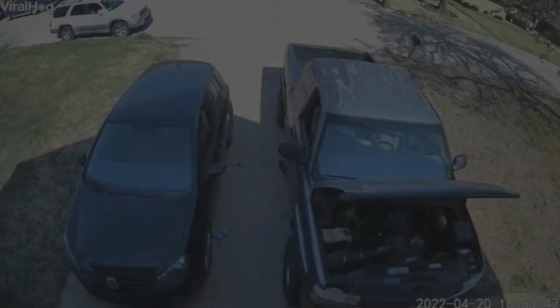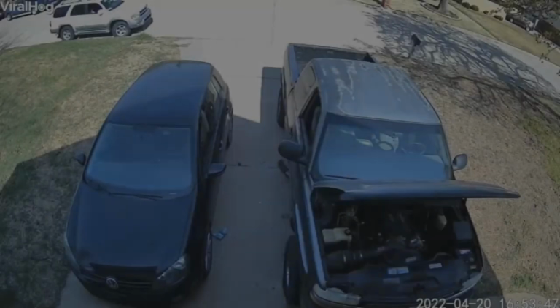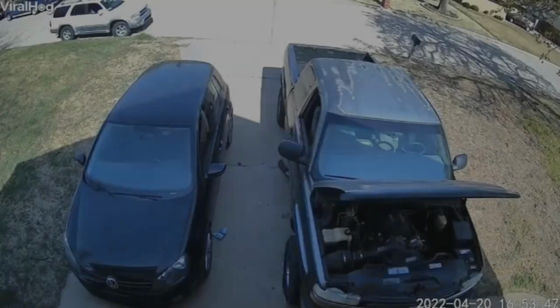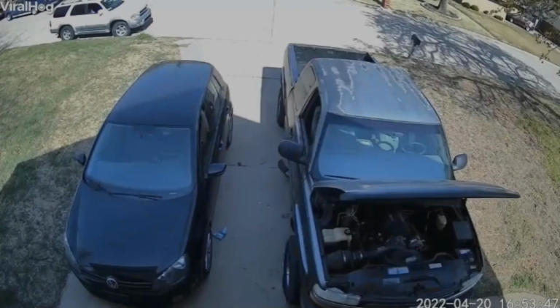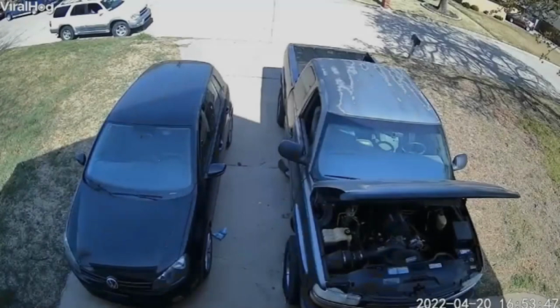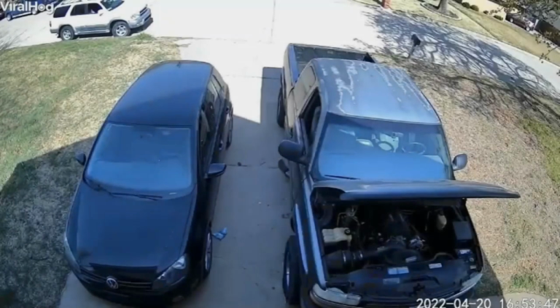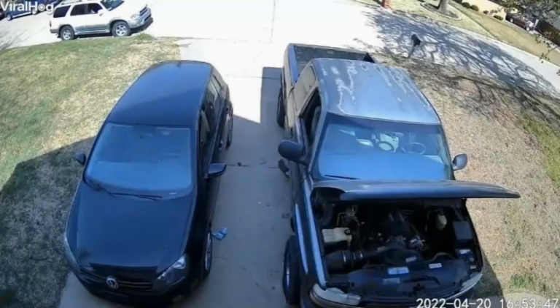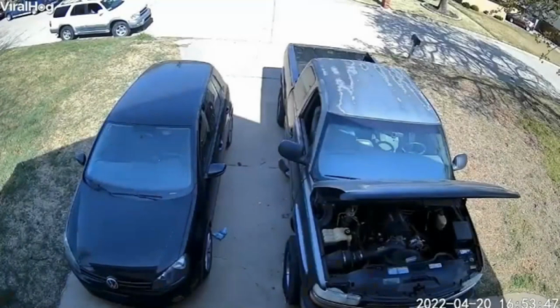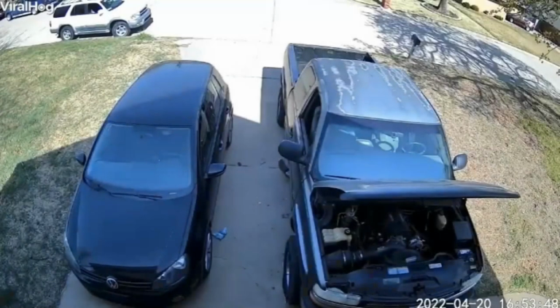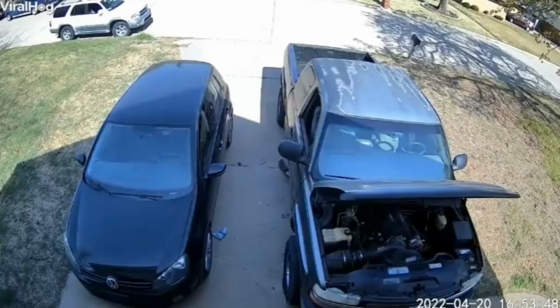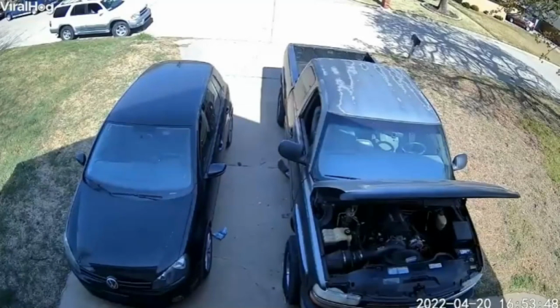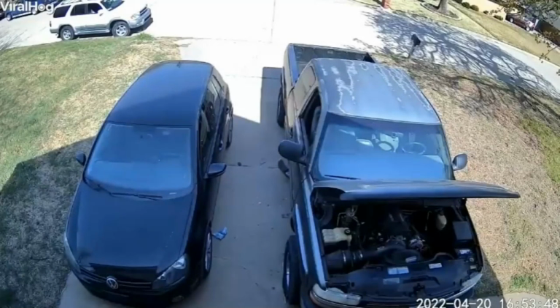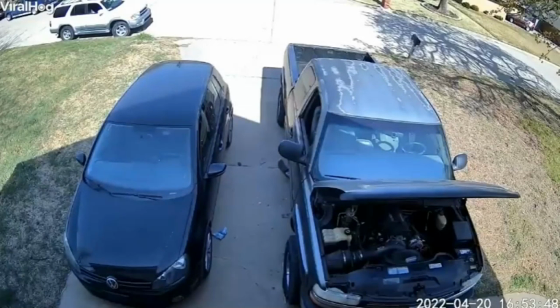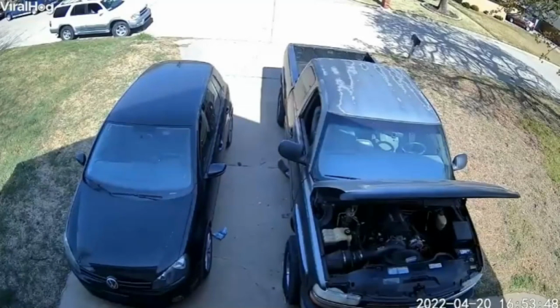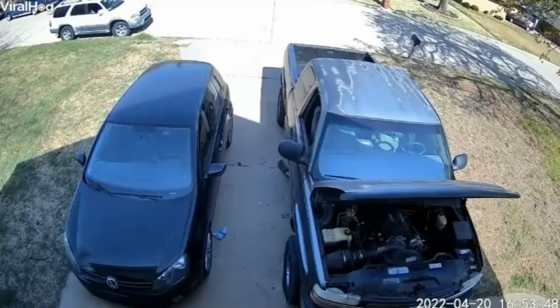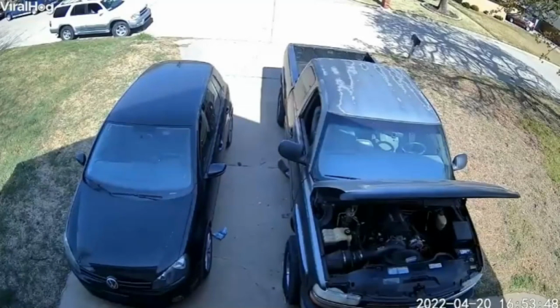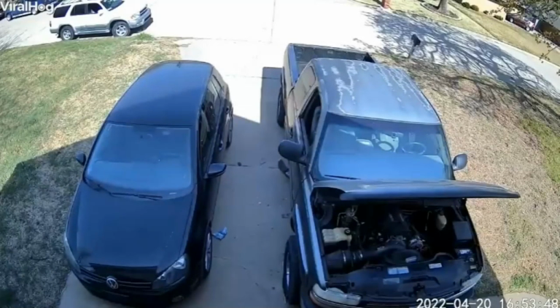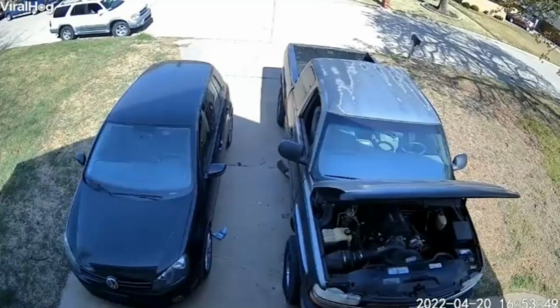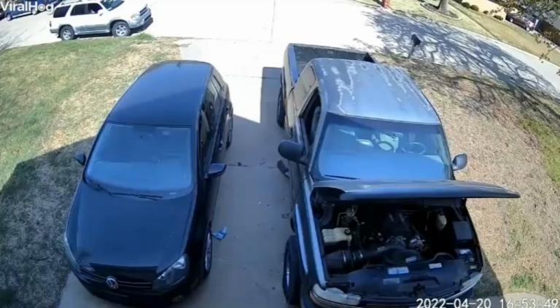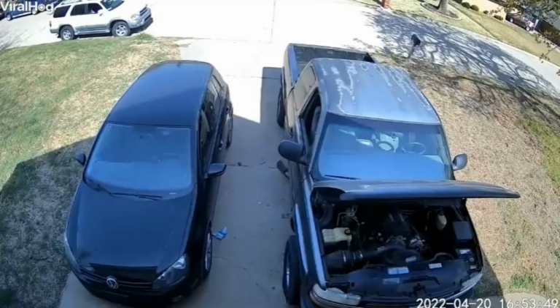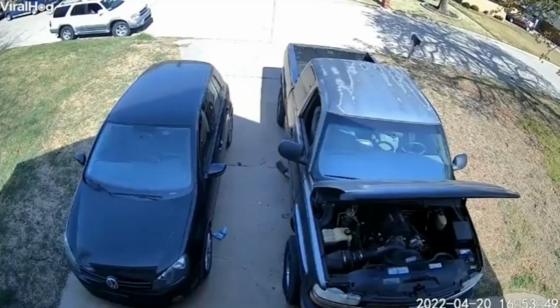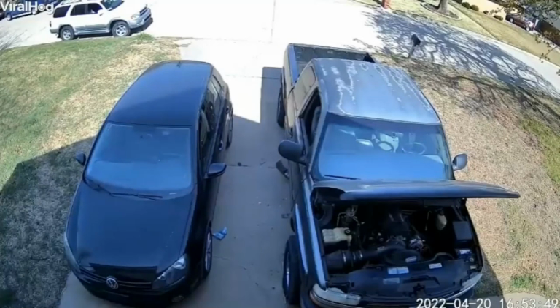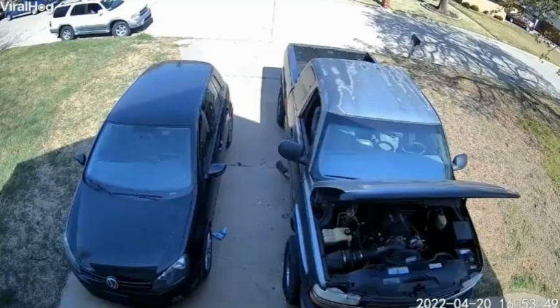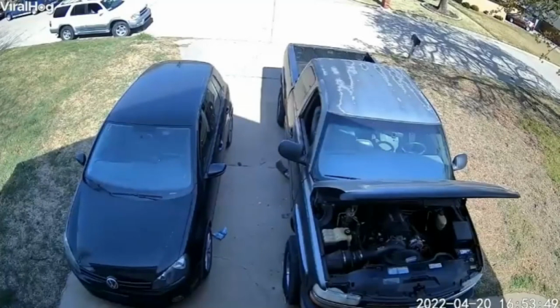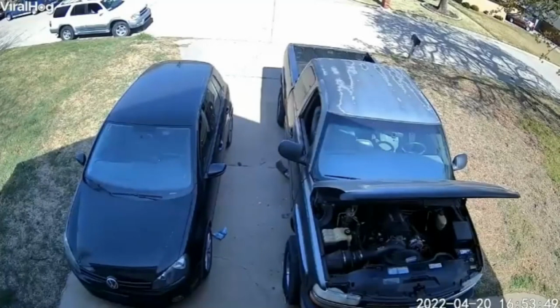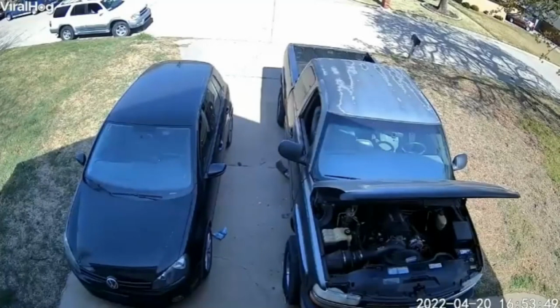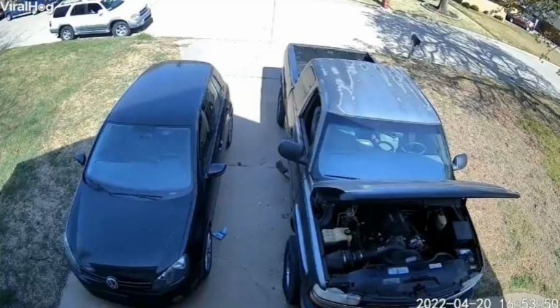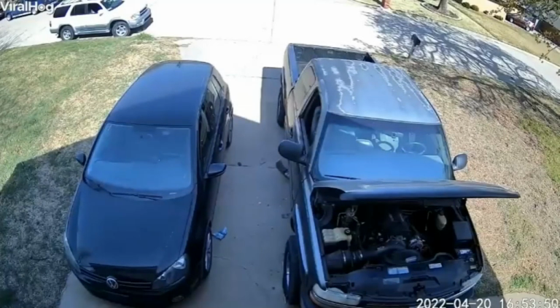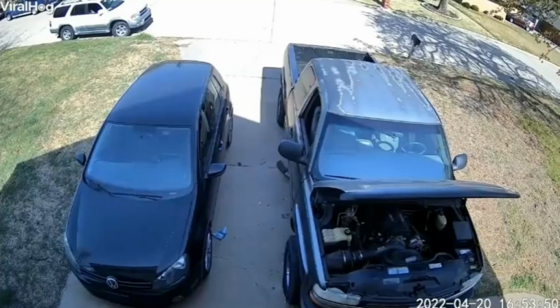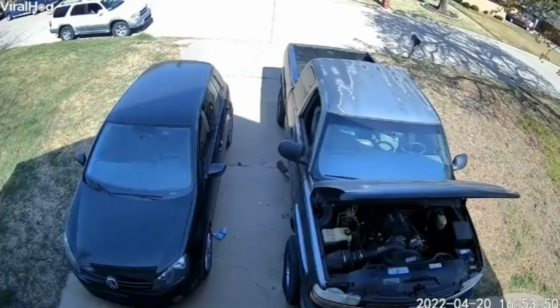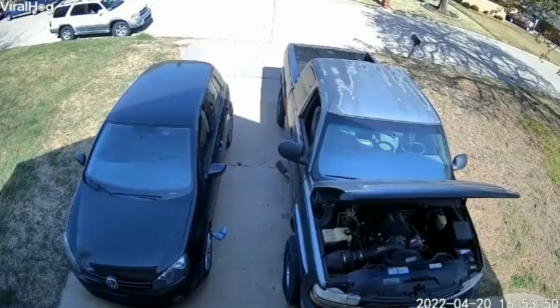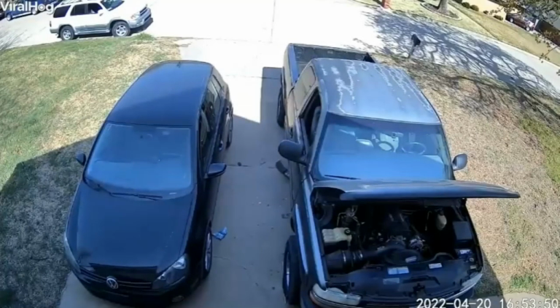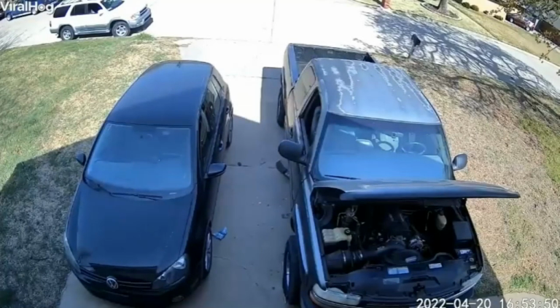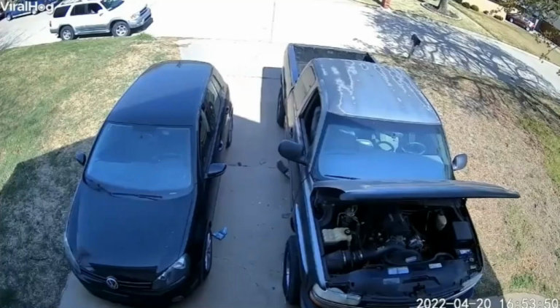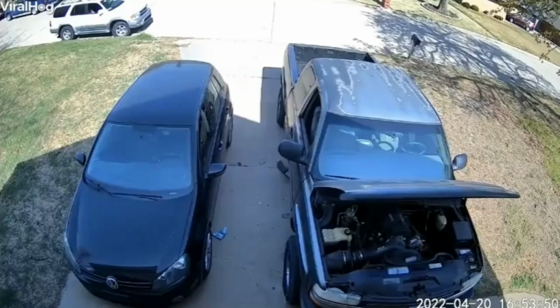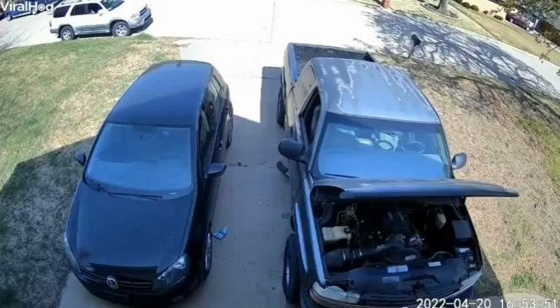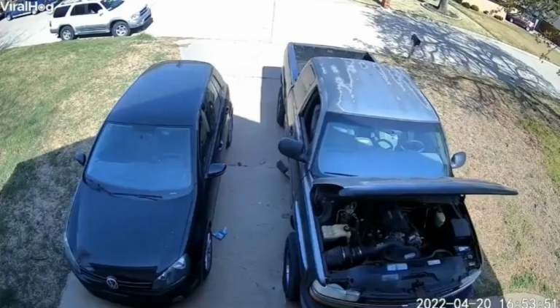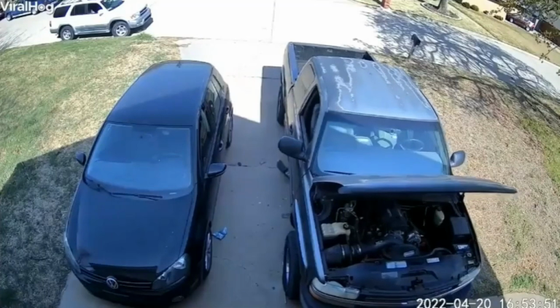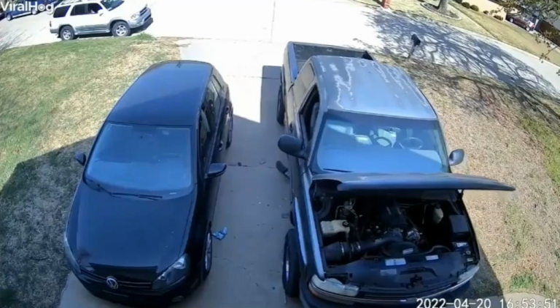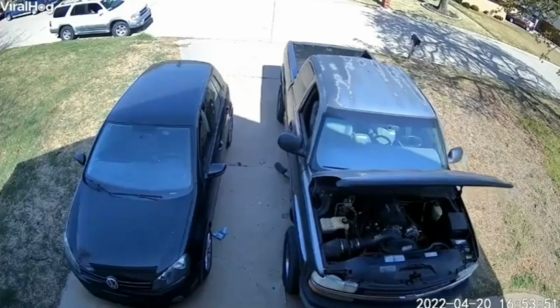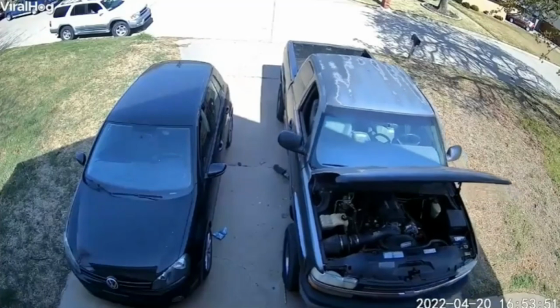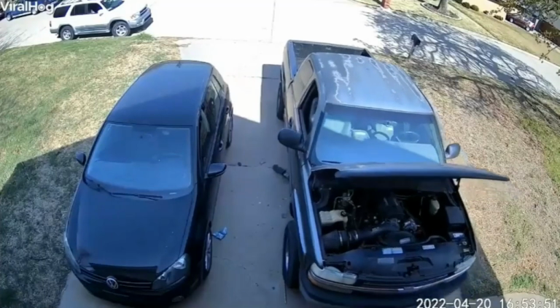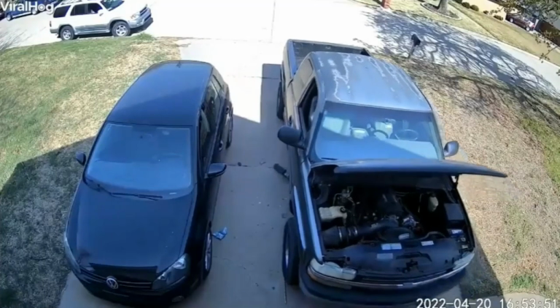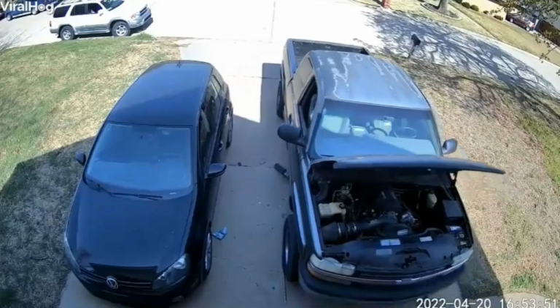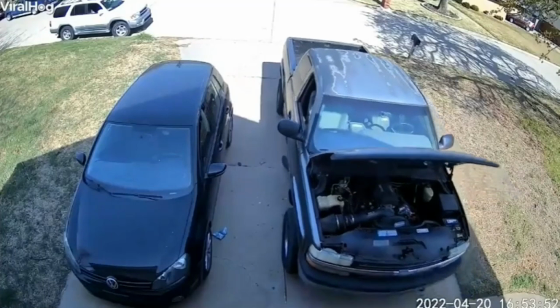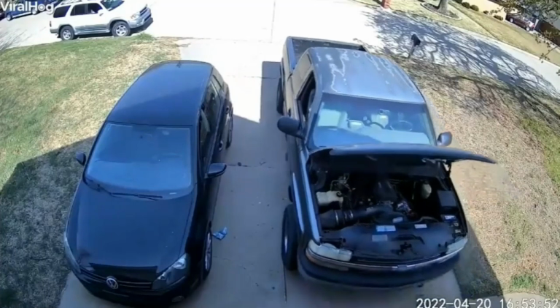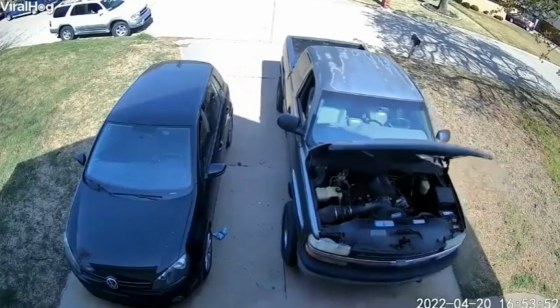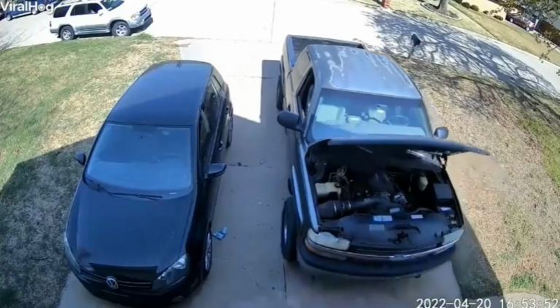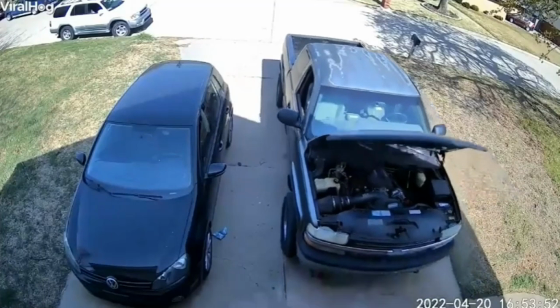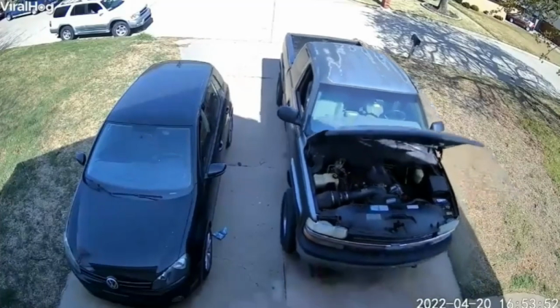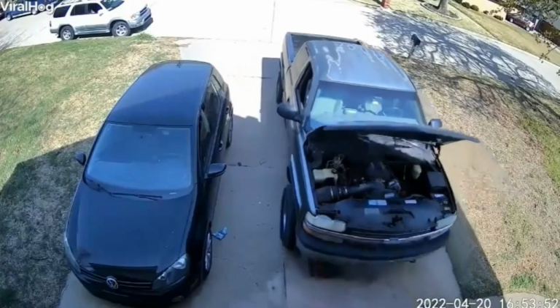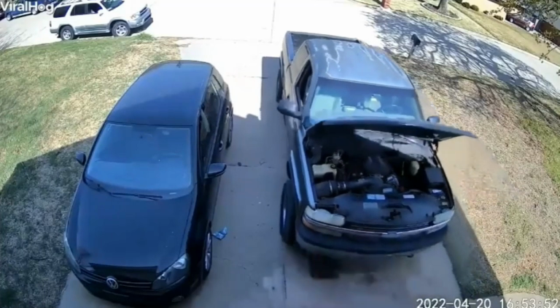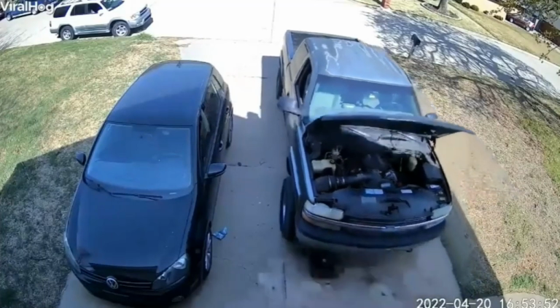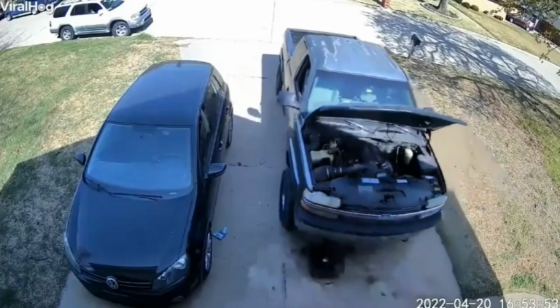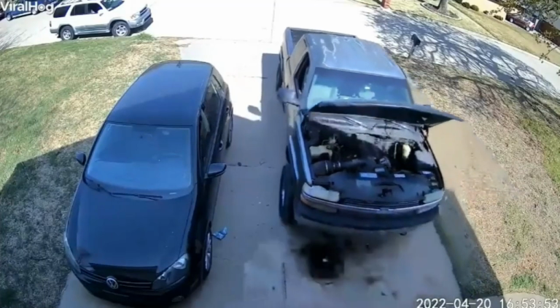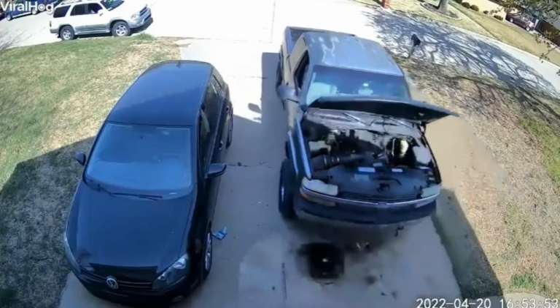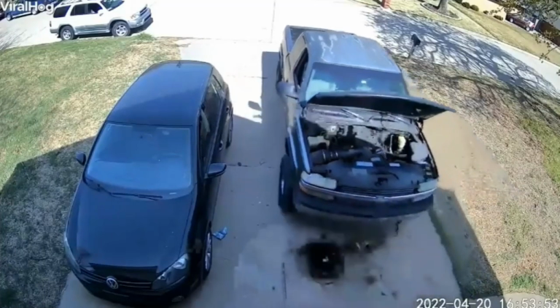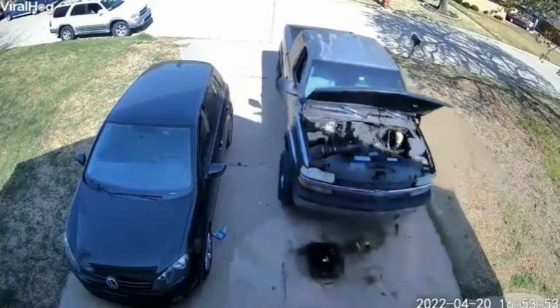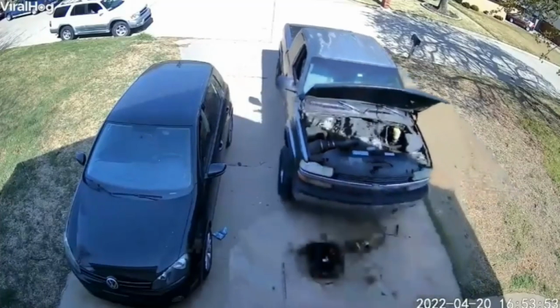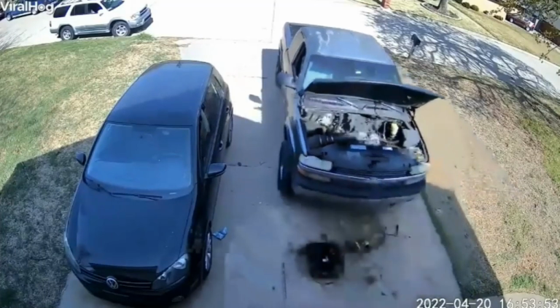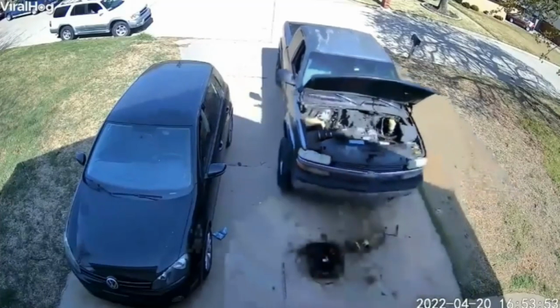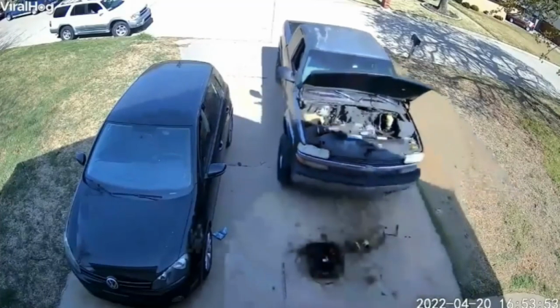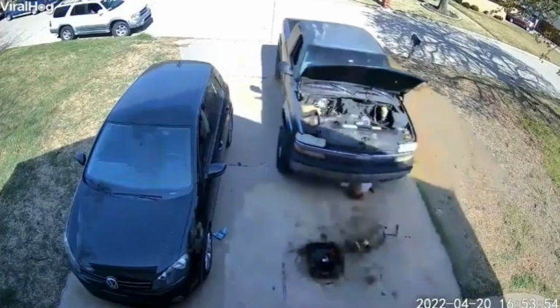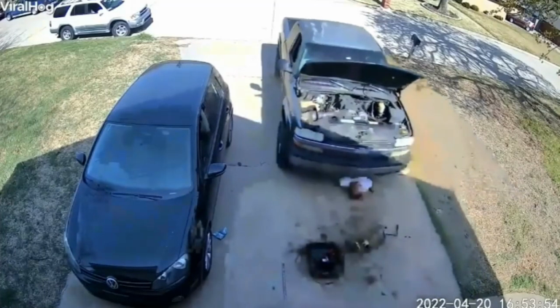This guy said he was just changing the oil on his truck when it suddenly started to roll down his driveway. Luckily, he managed to stay under it and not get hurt.